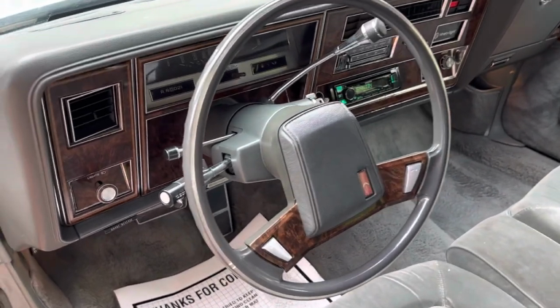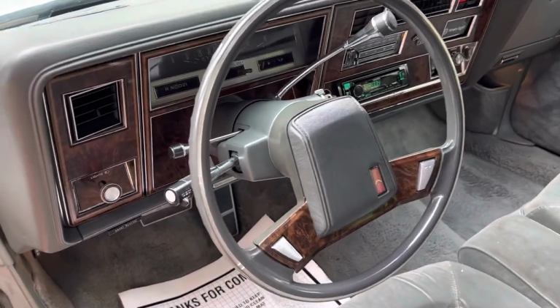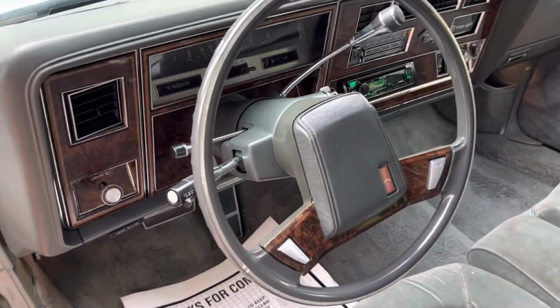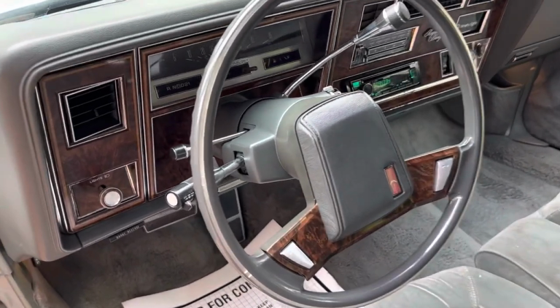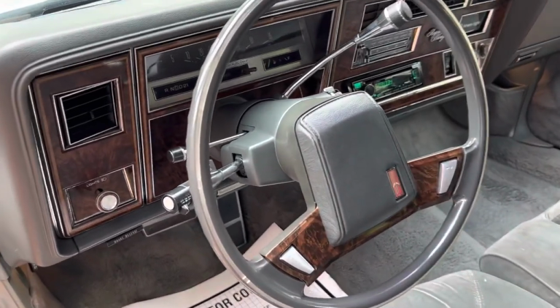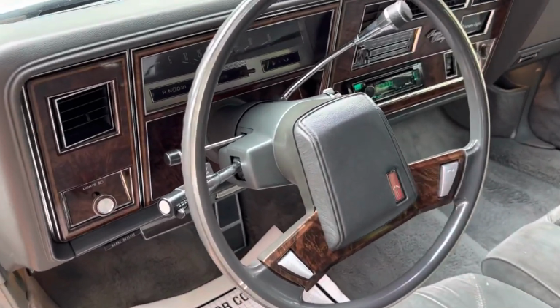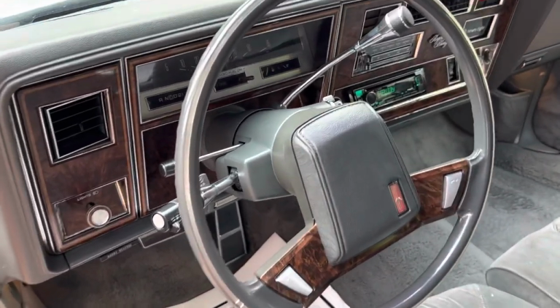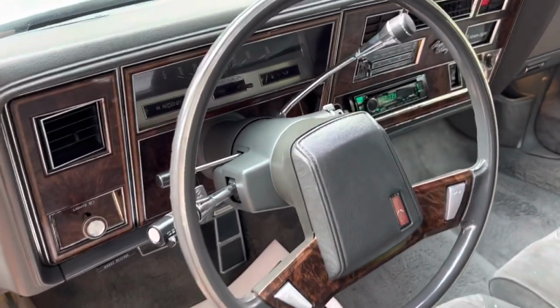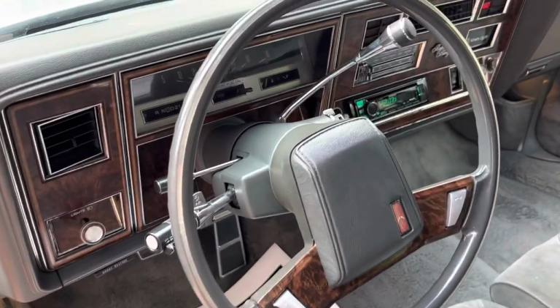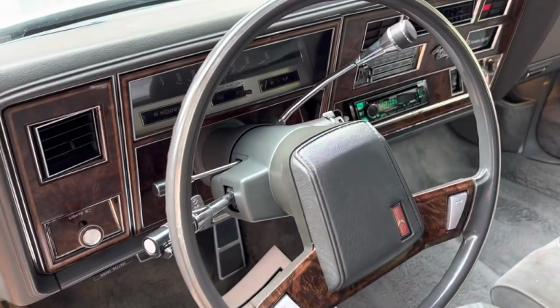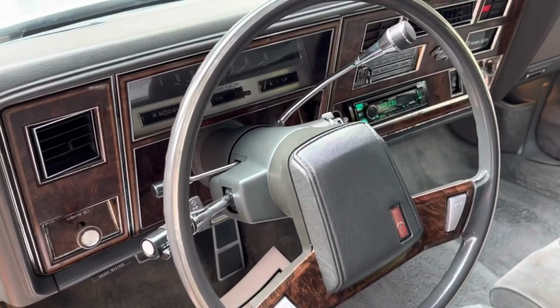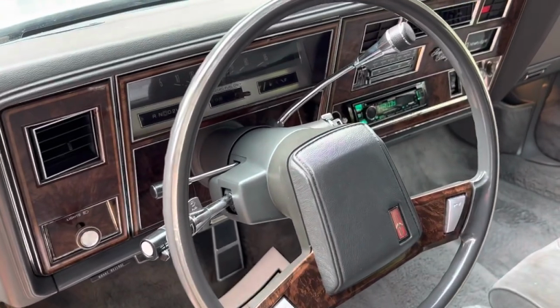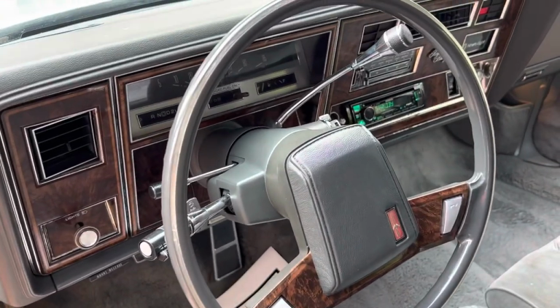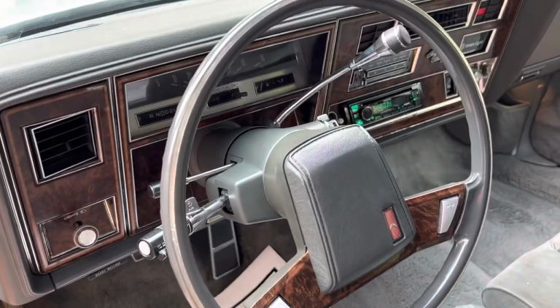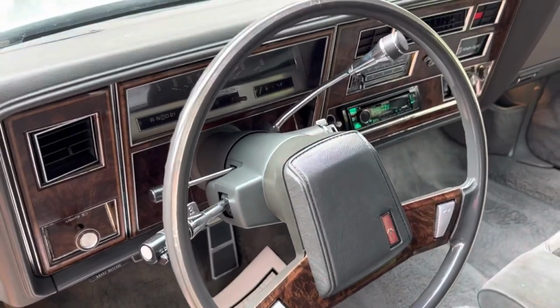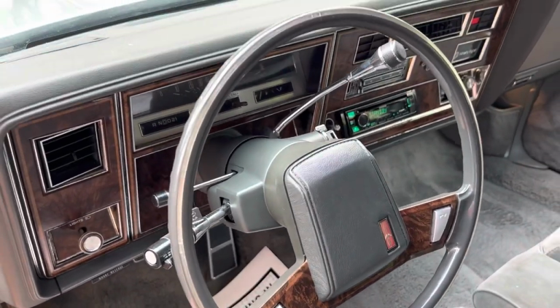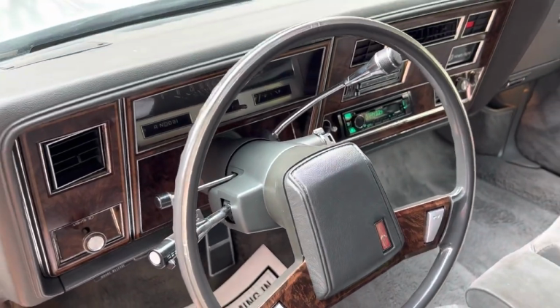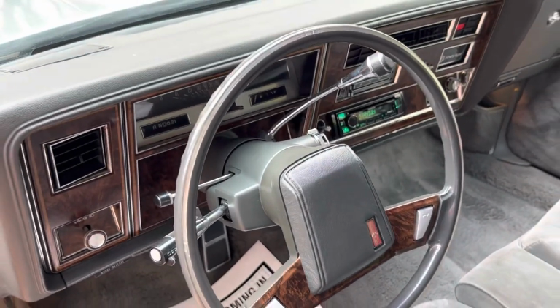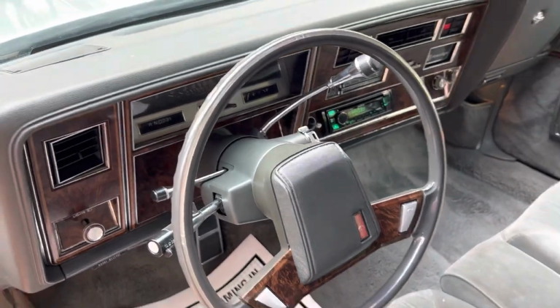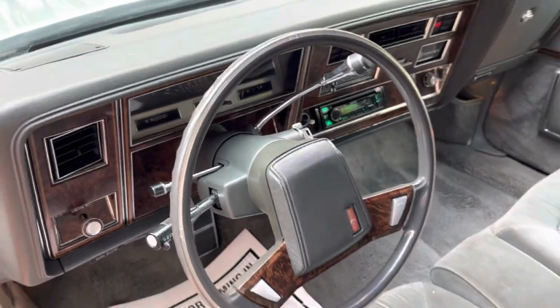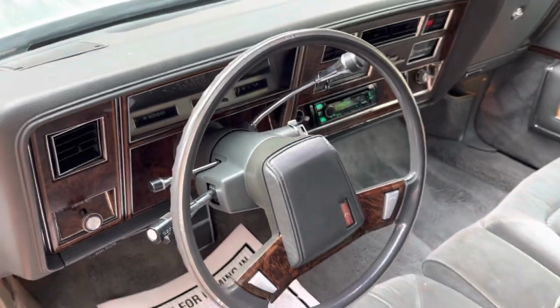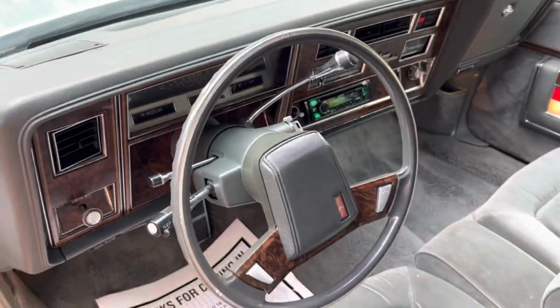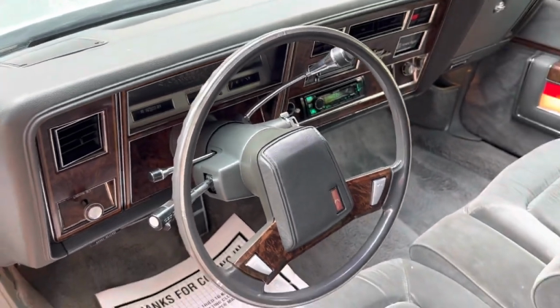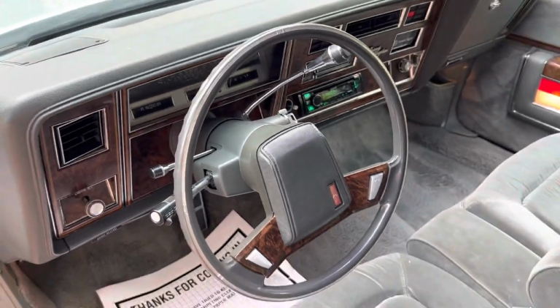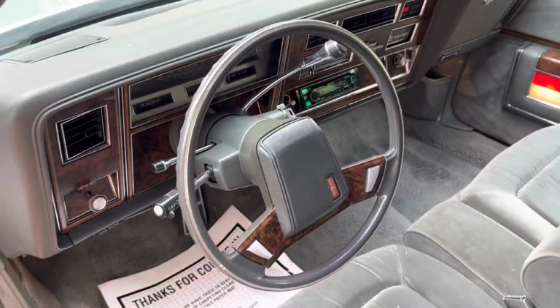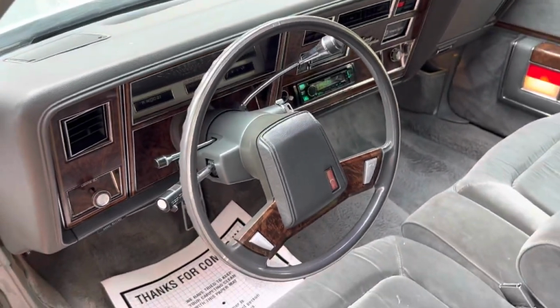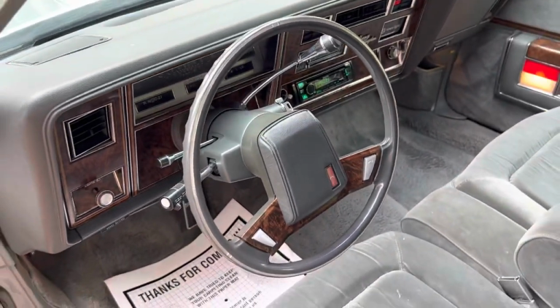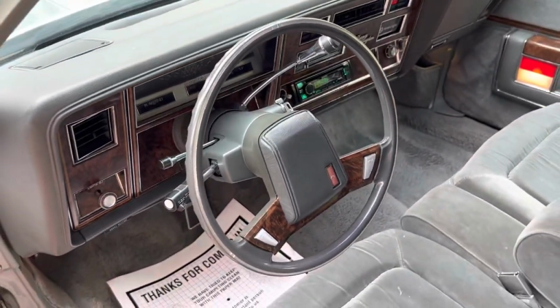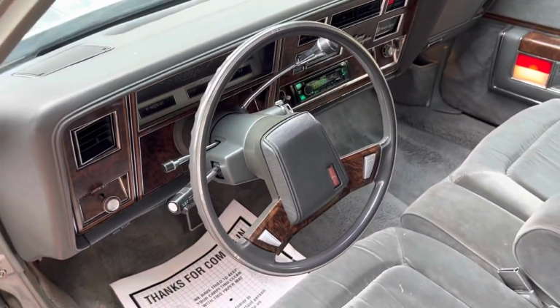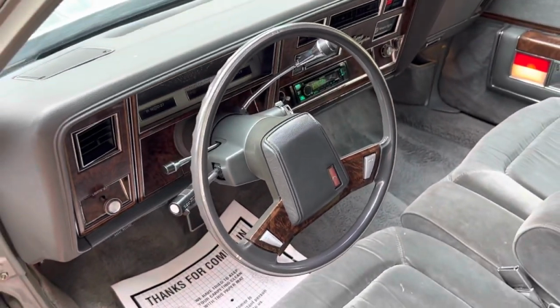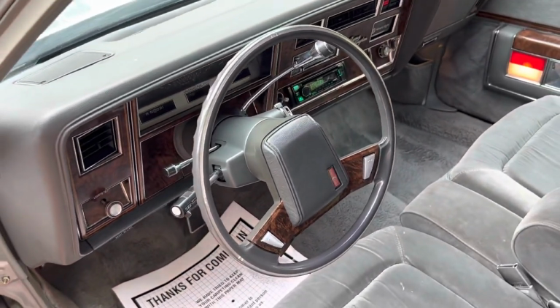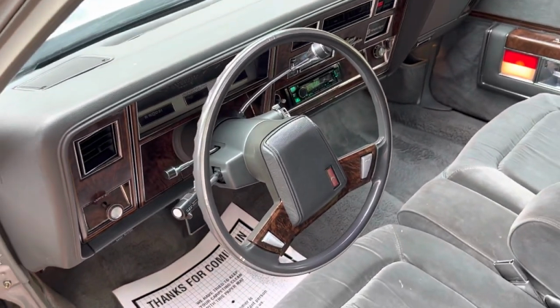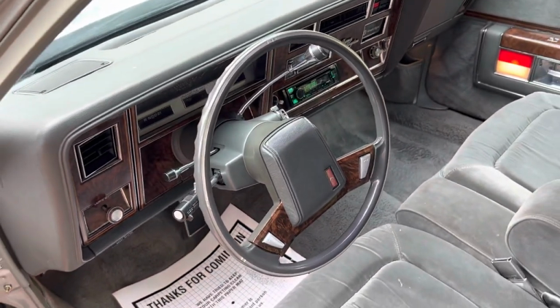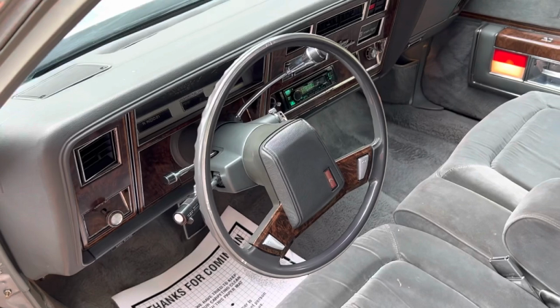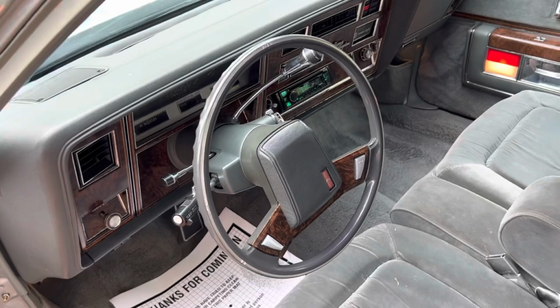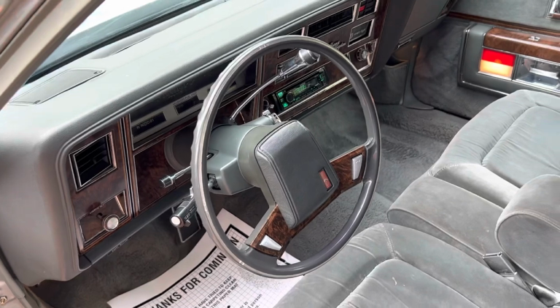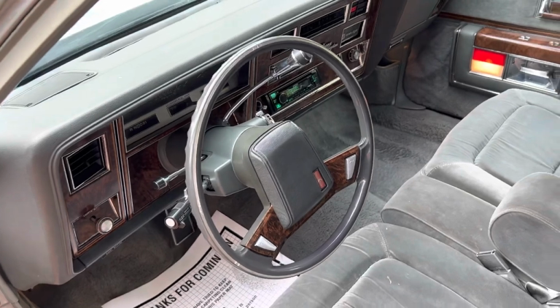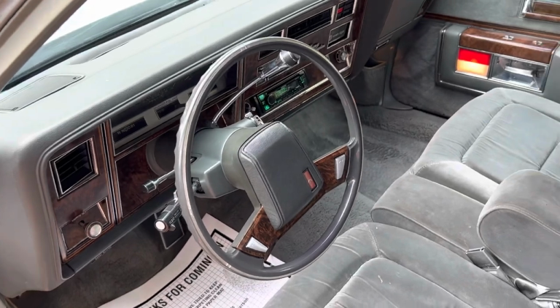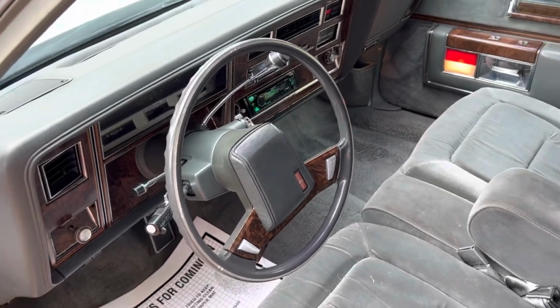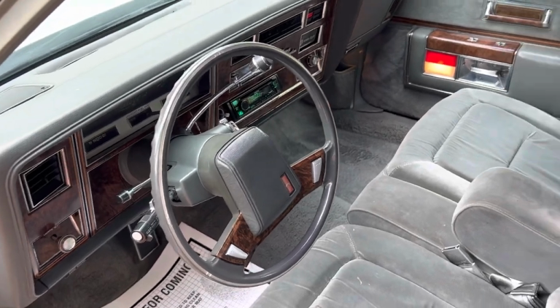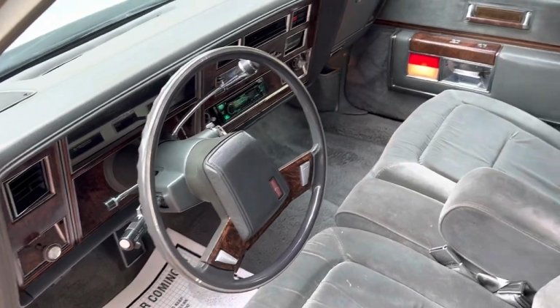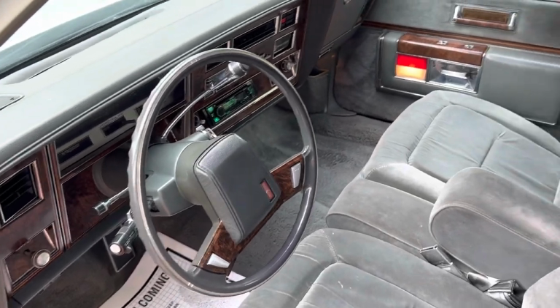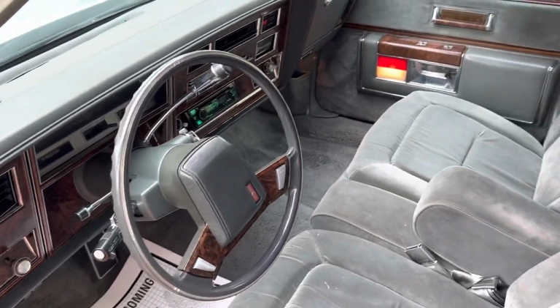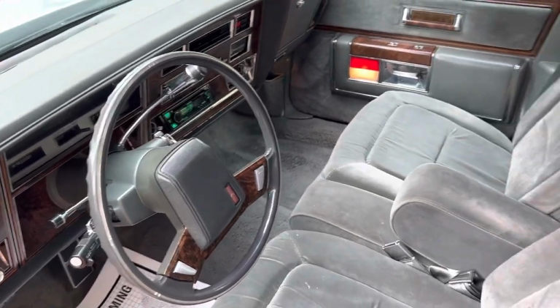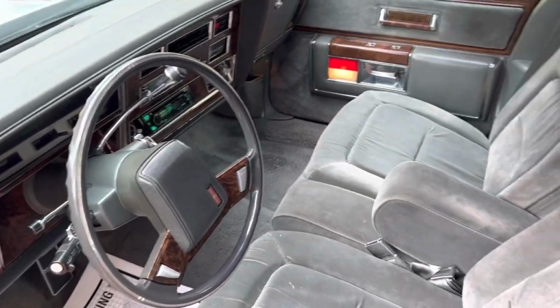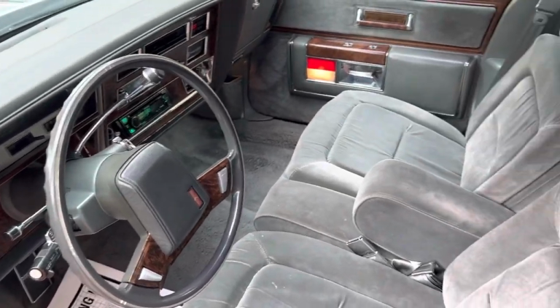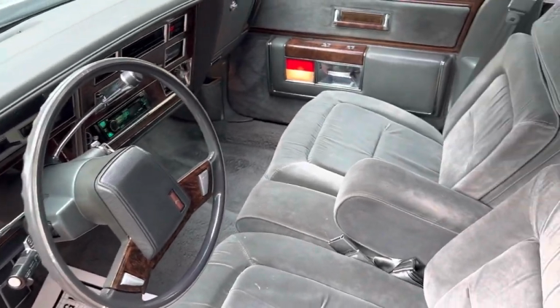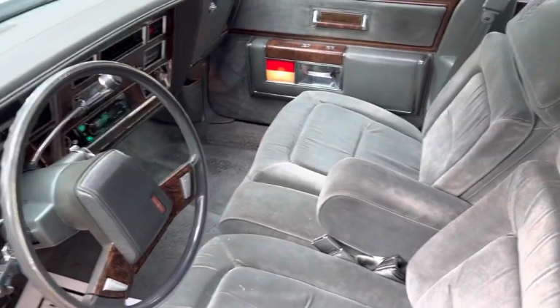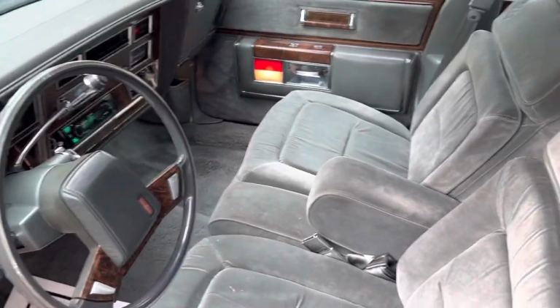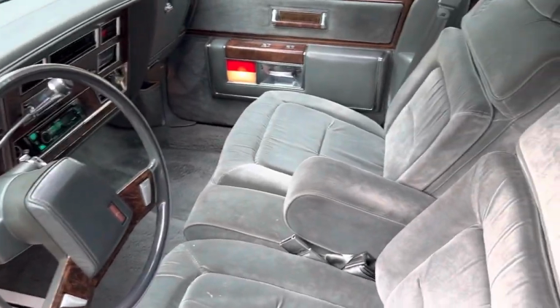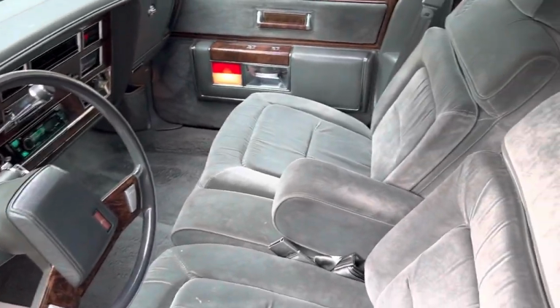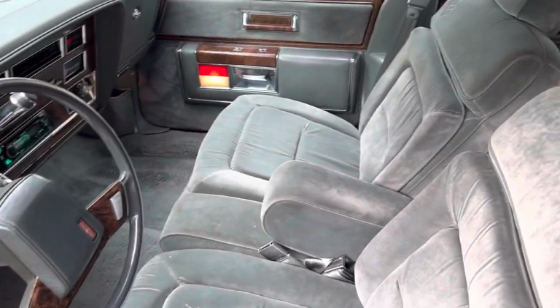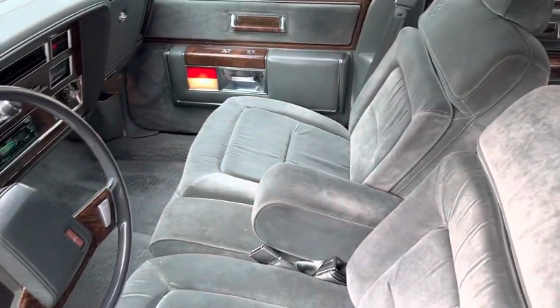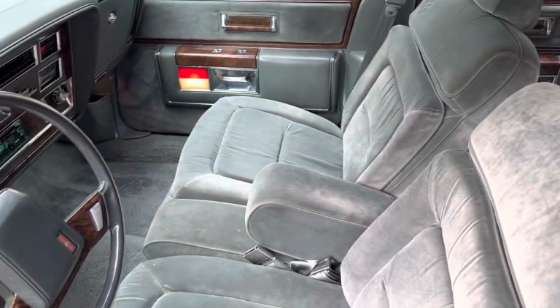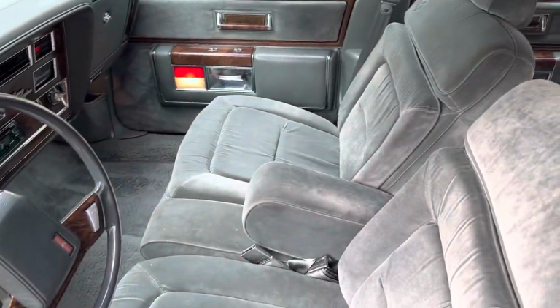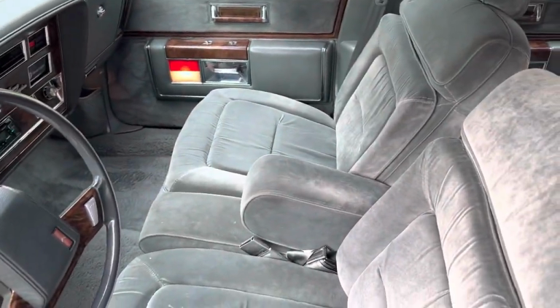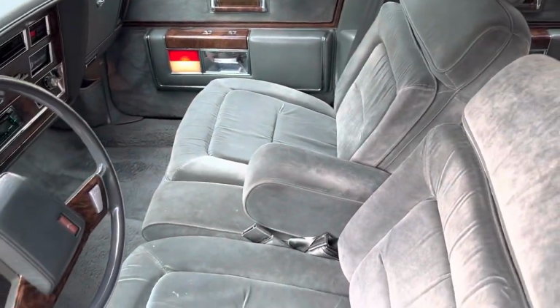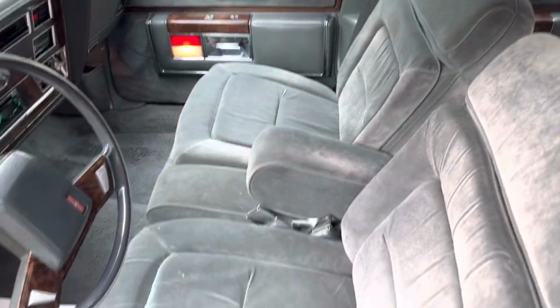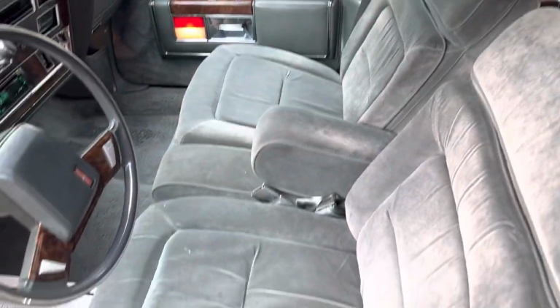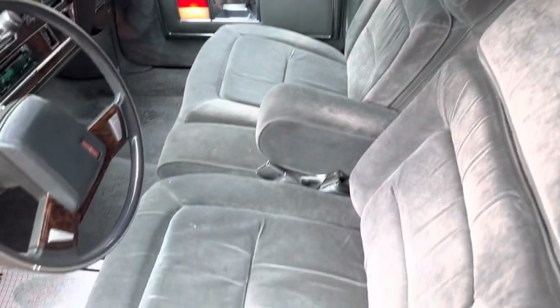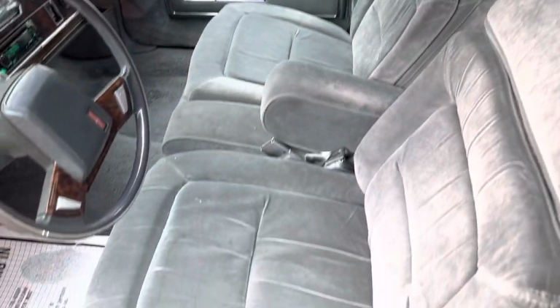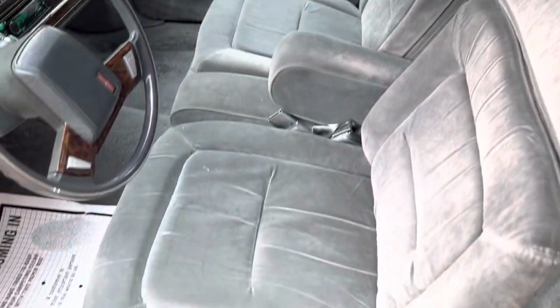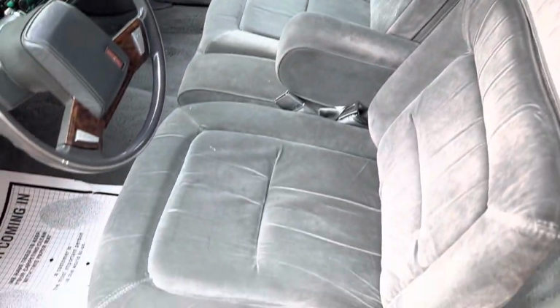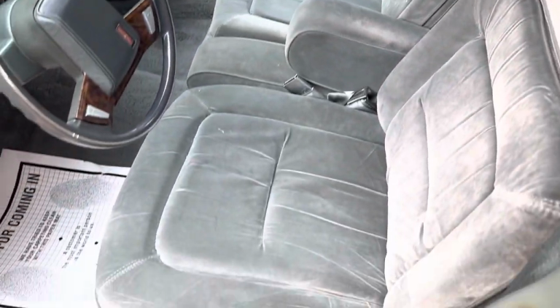It's got 78,000 on the odometer. It is a 5-digit odometer, so please do your homework on that.